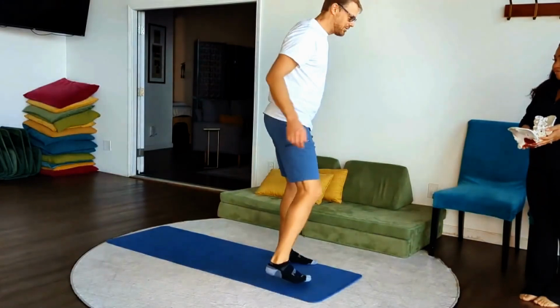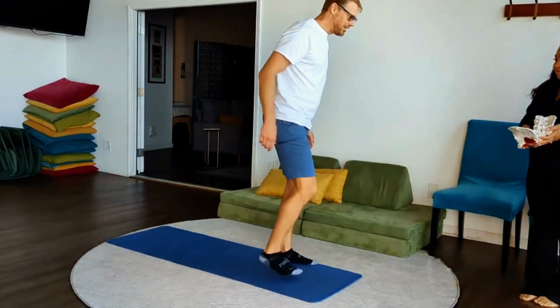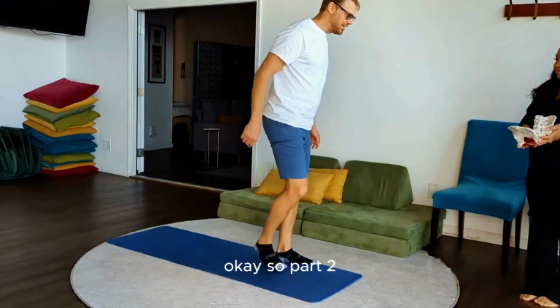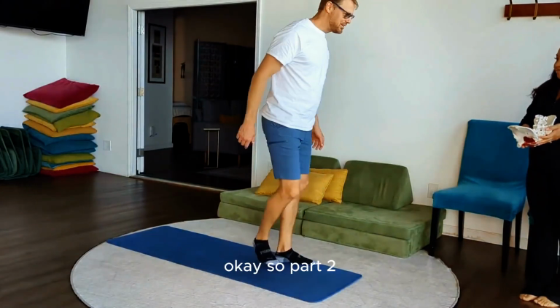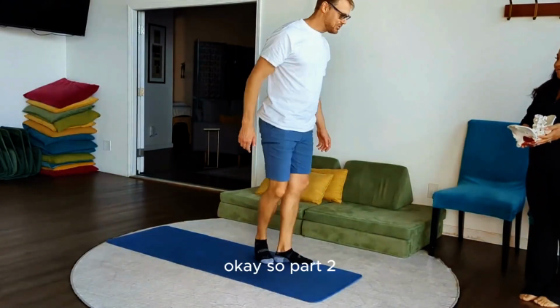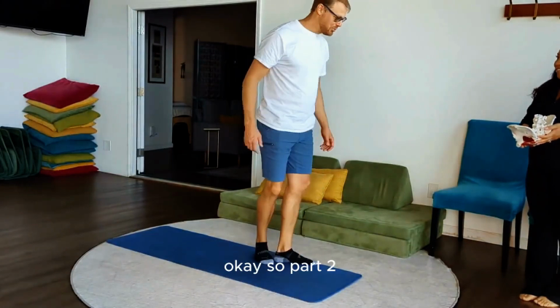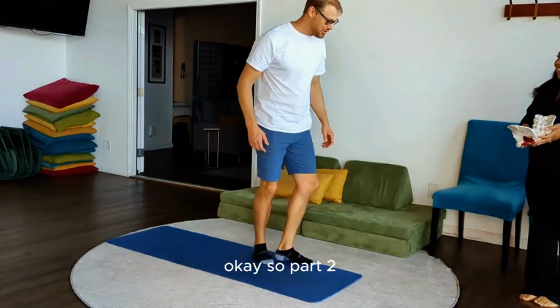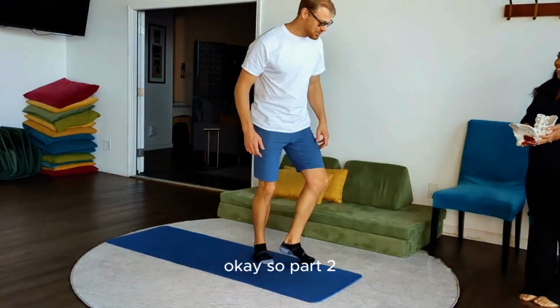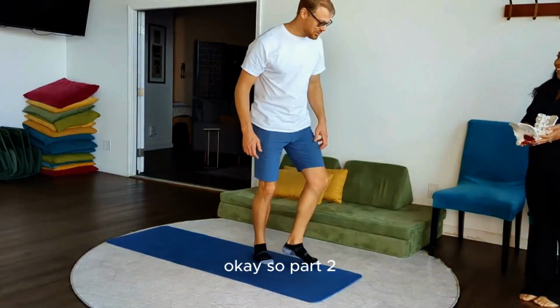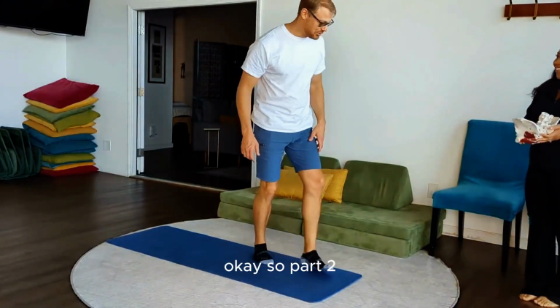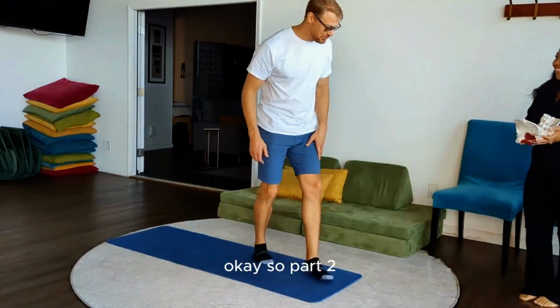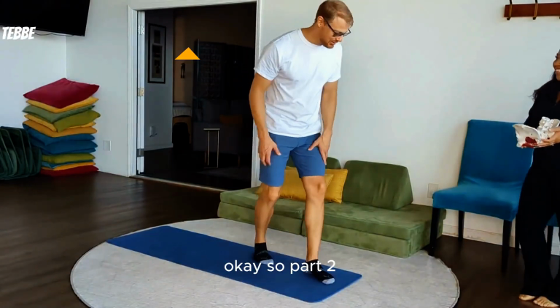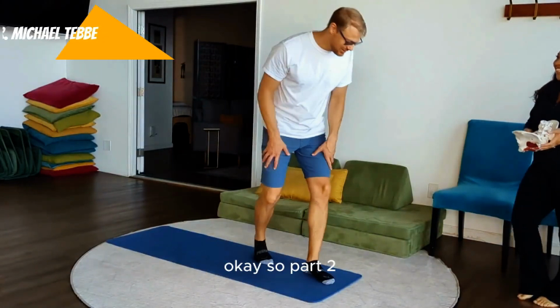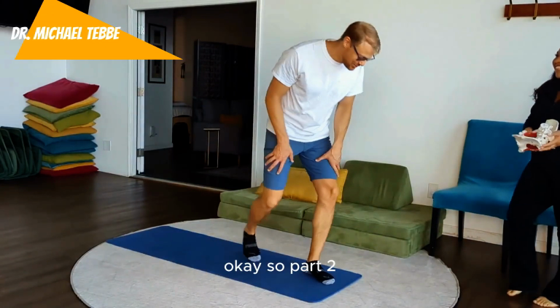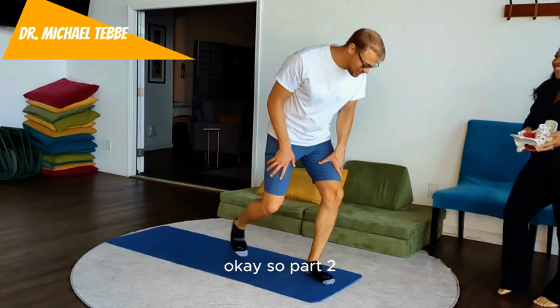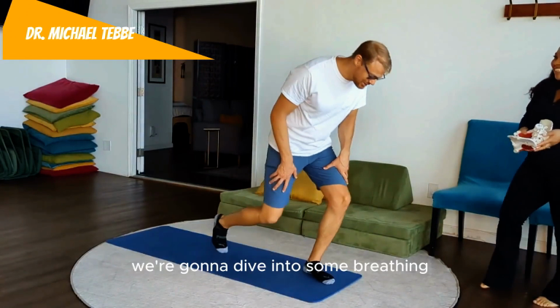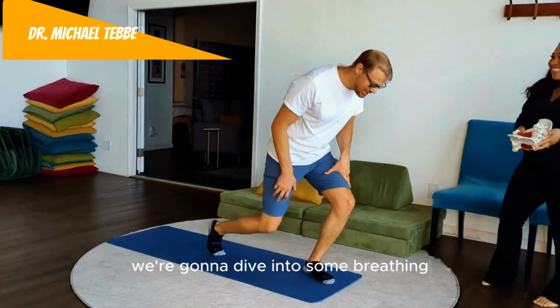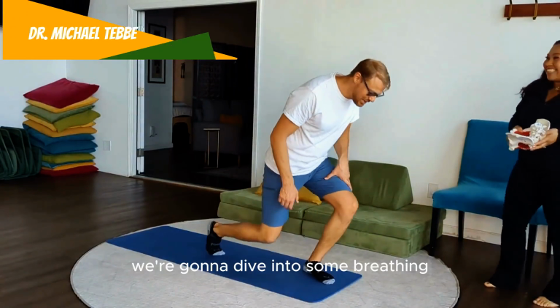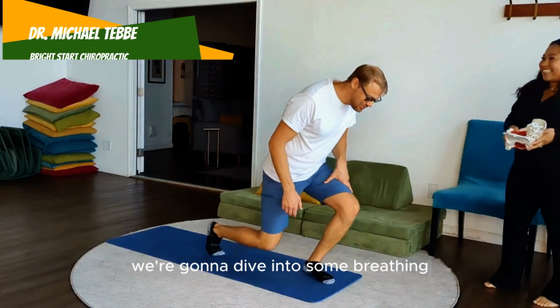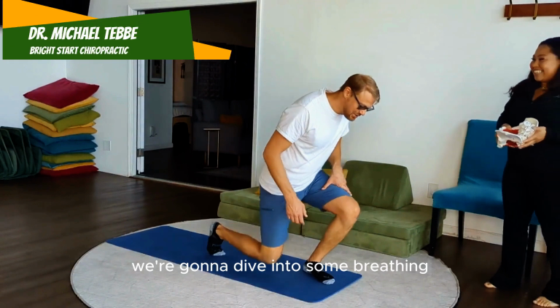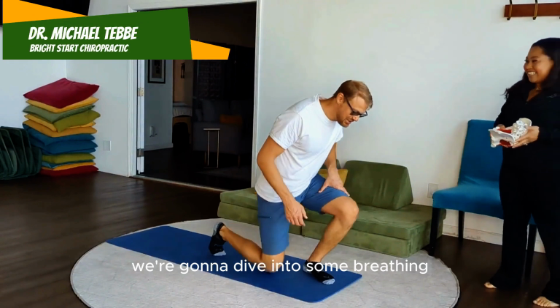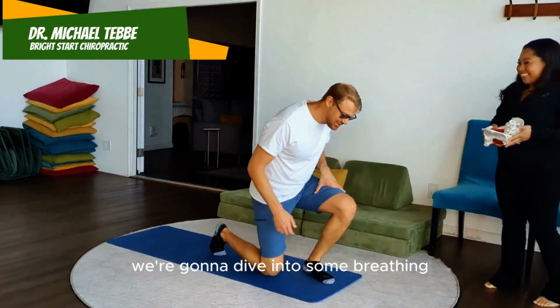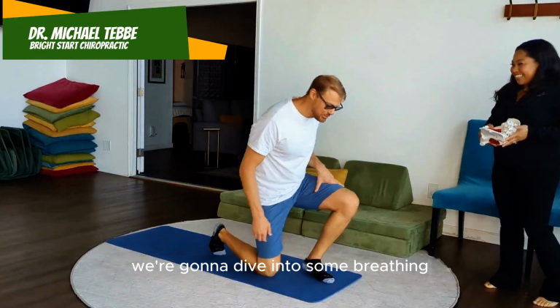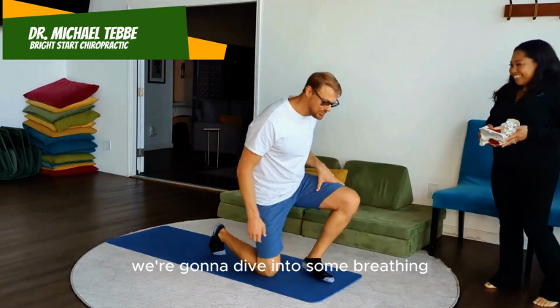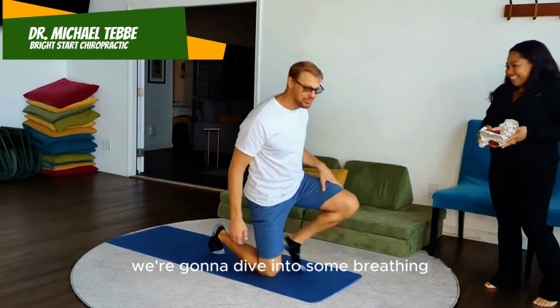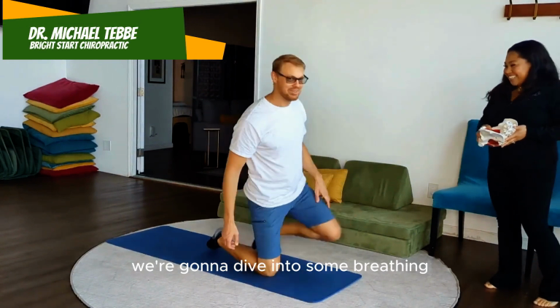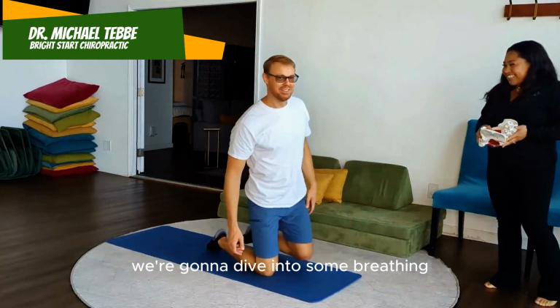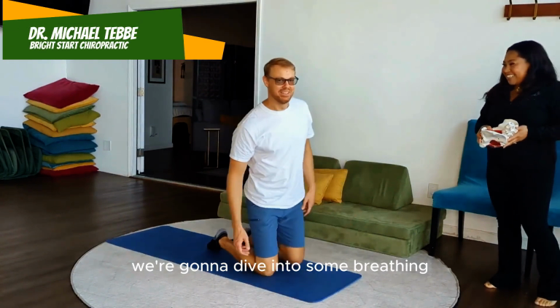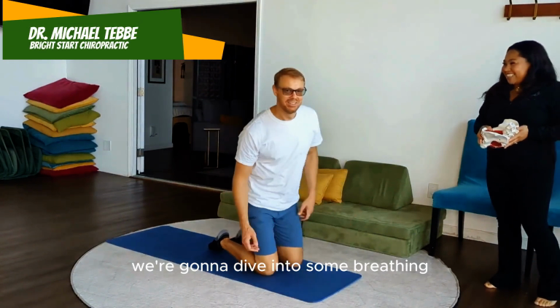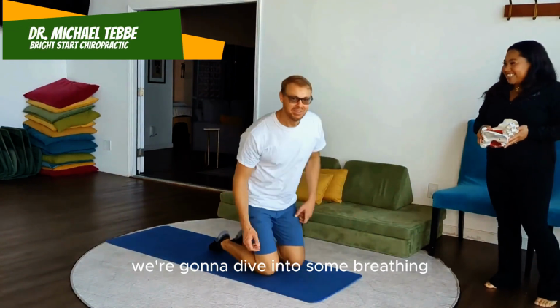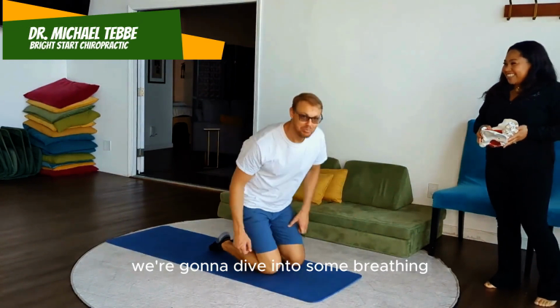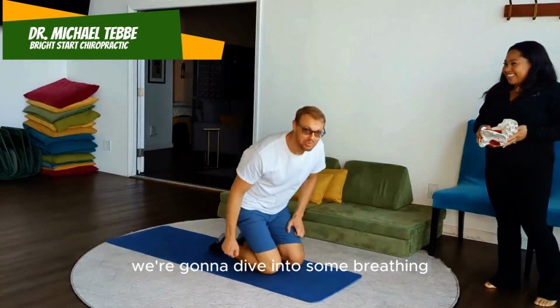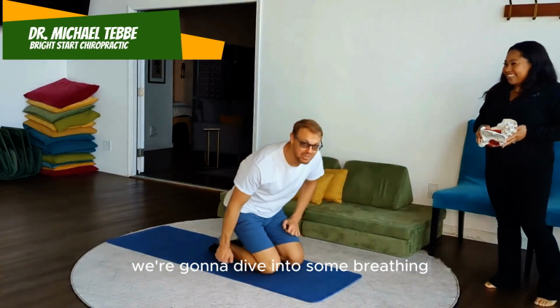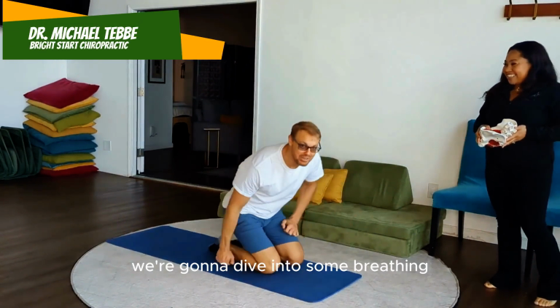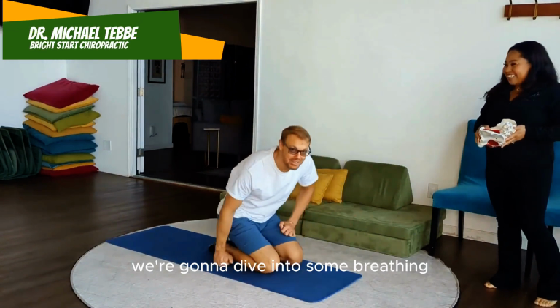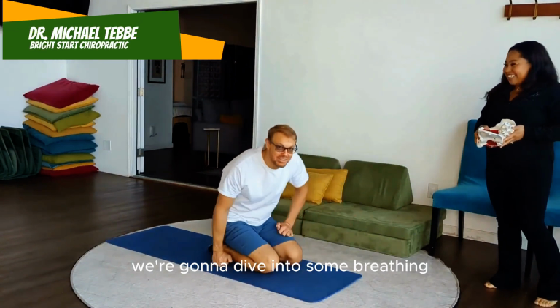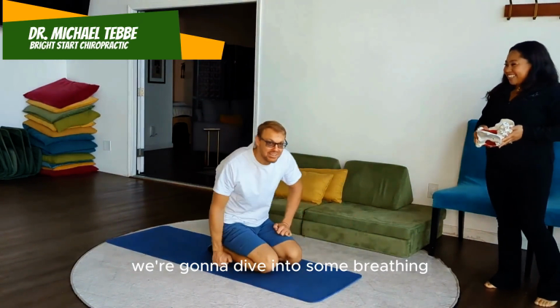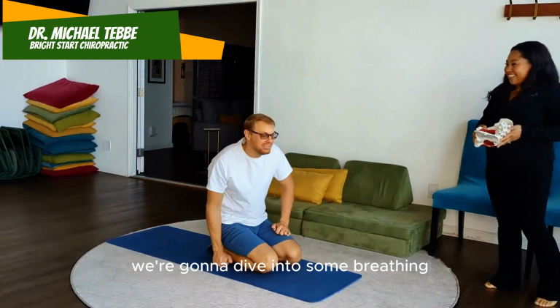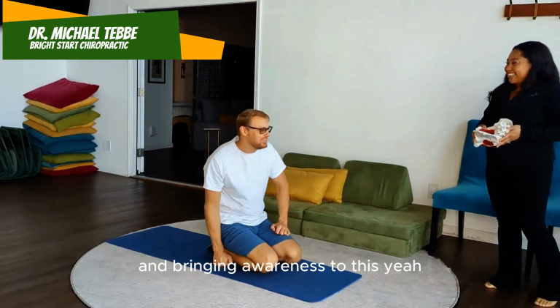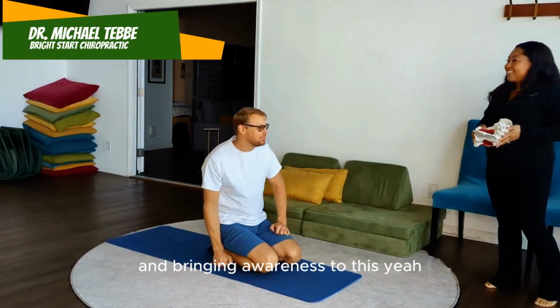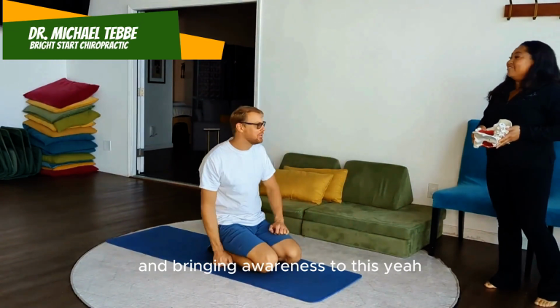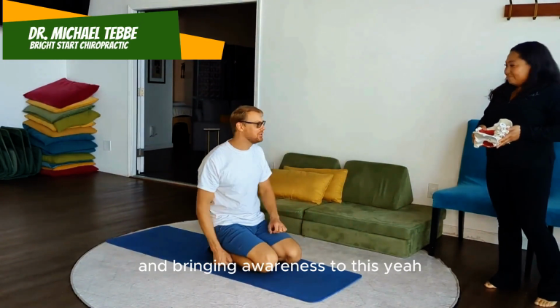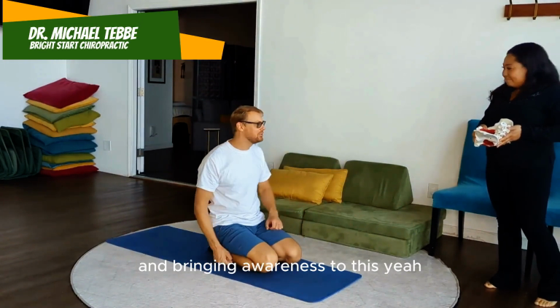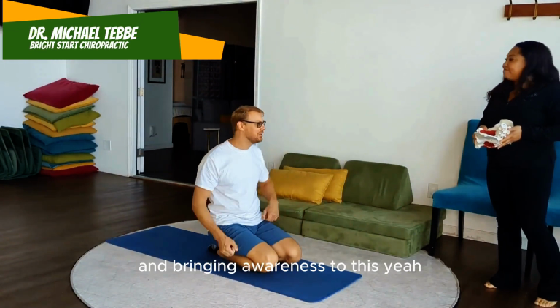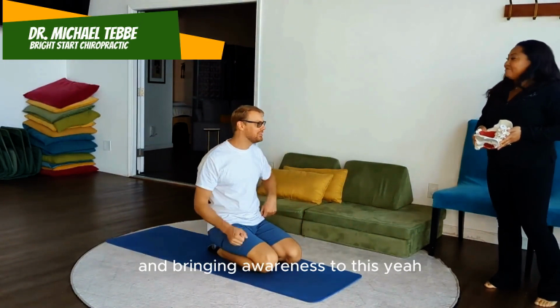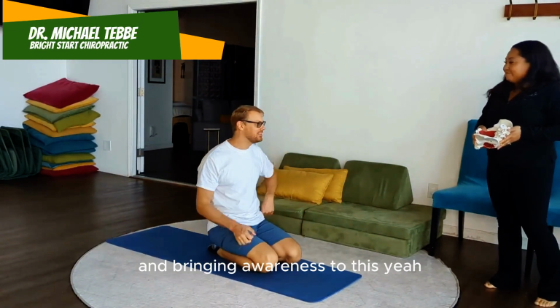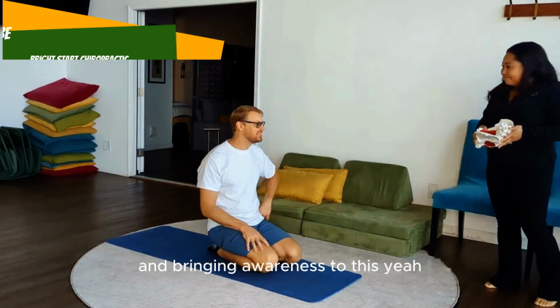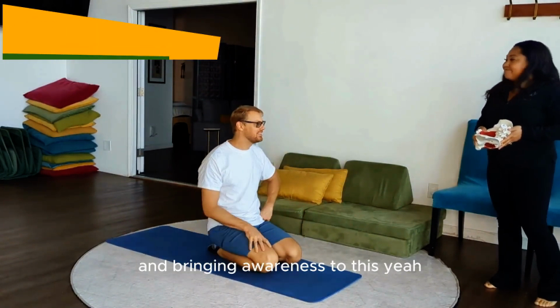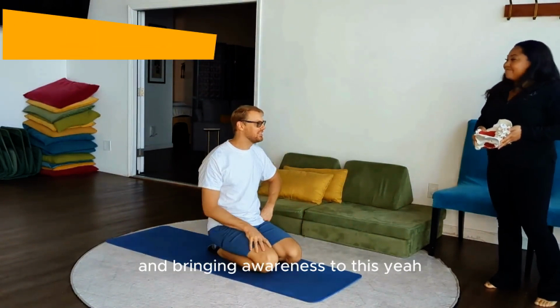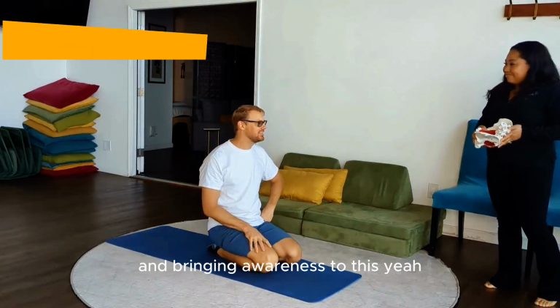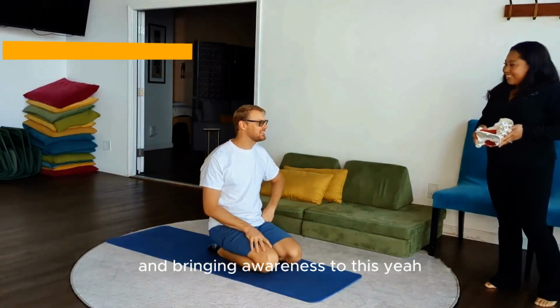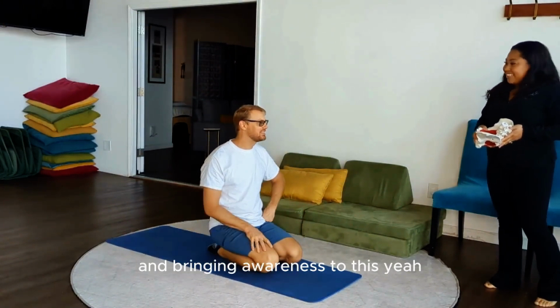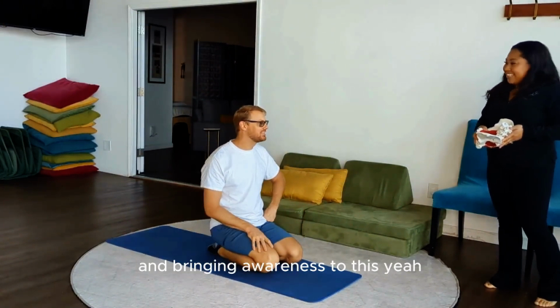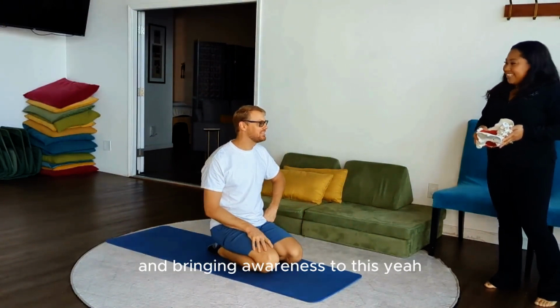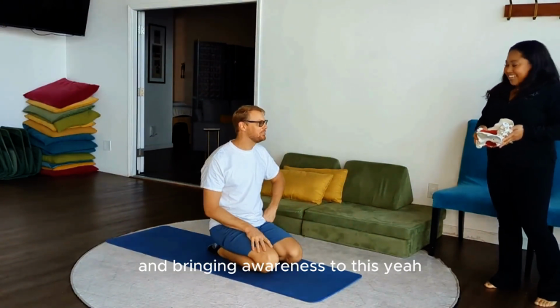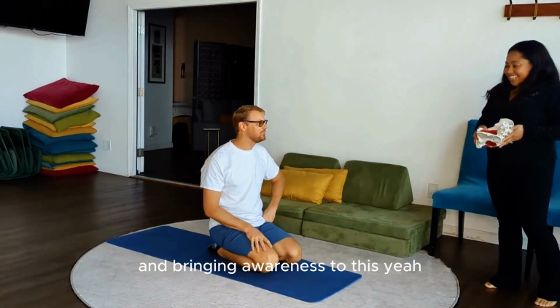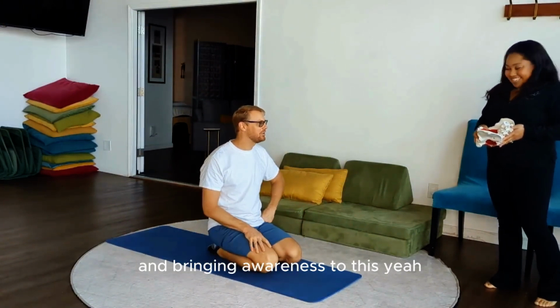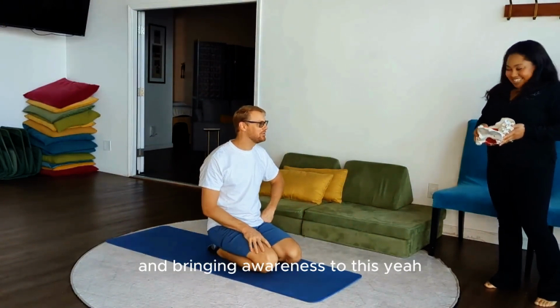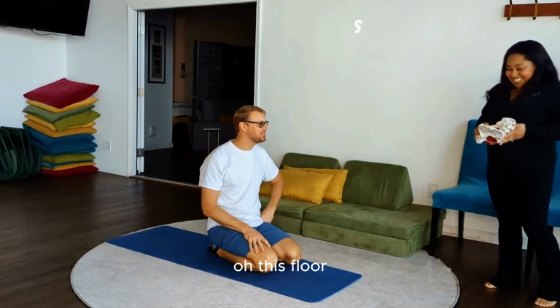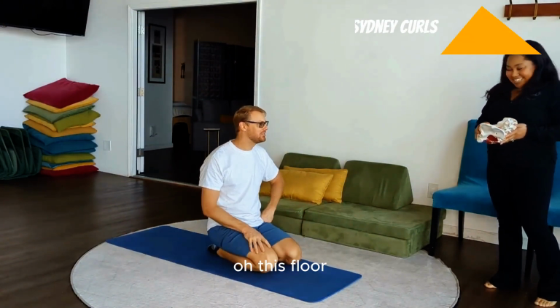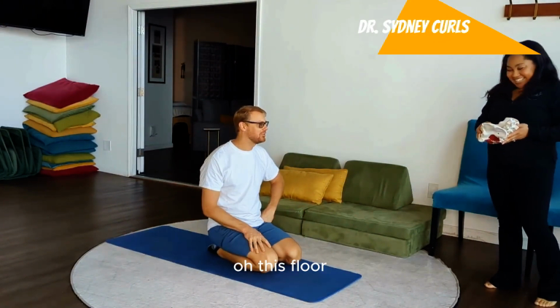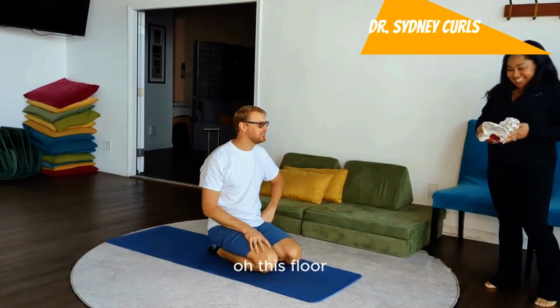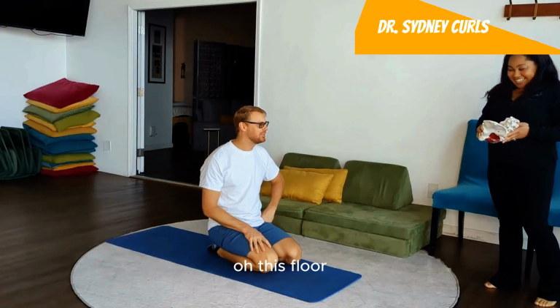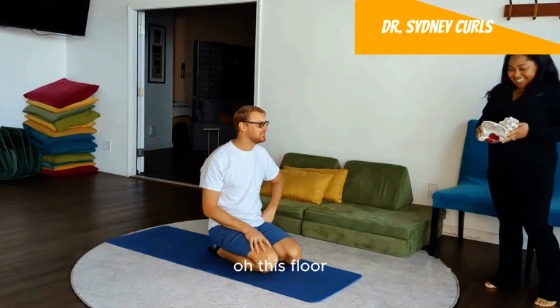Okay, so part two — we're going to dive into some breathing and bringing awareness to the pelvic floor.